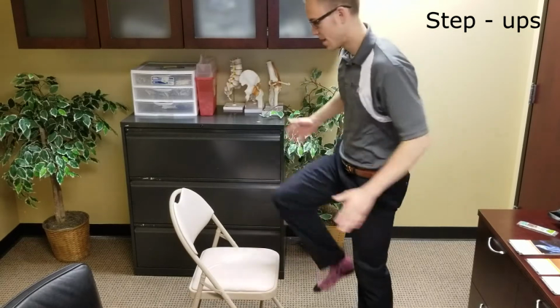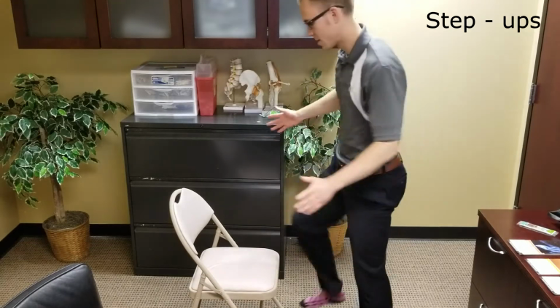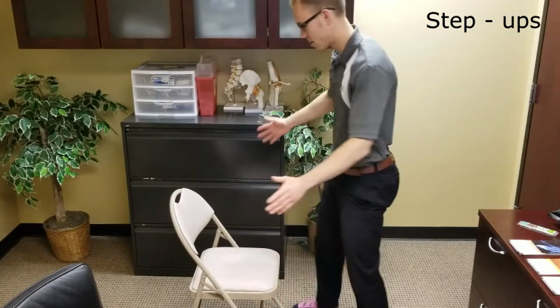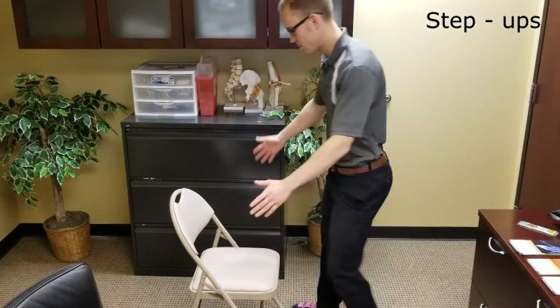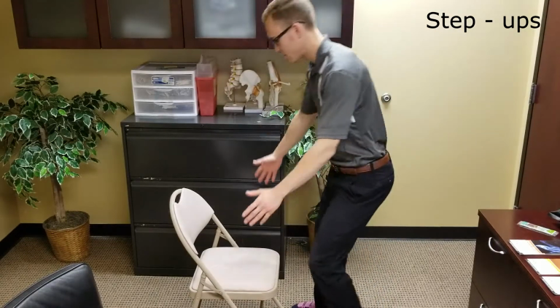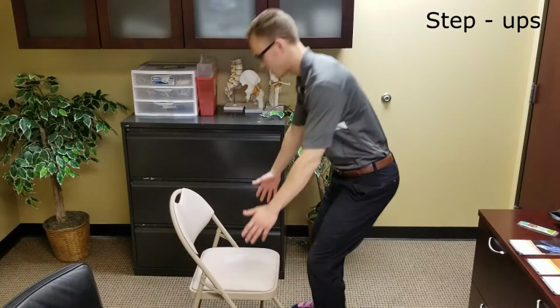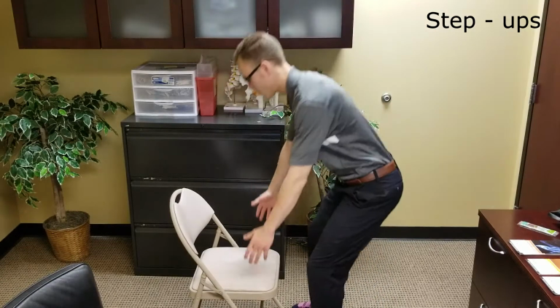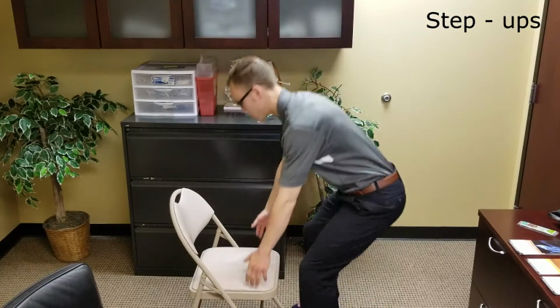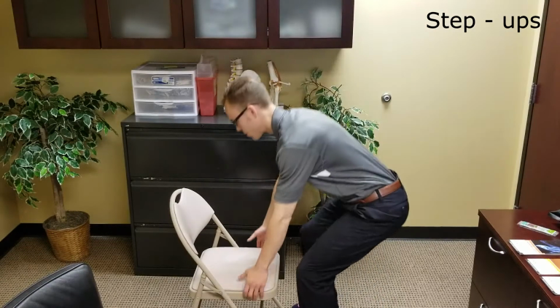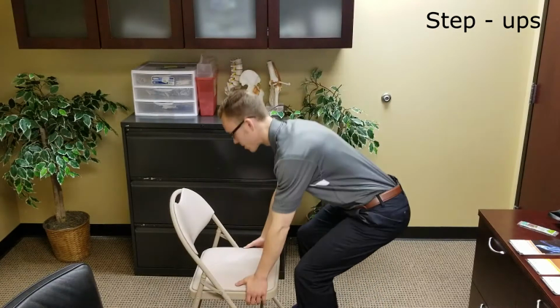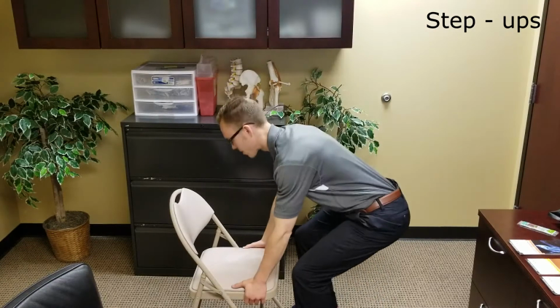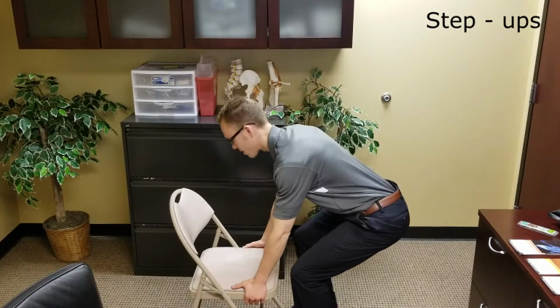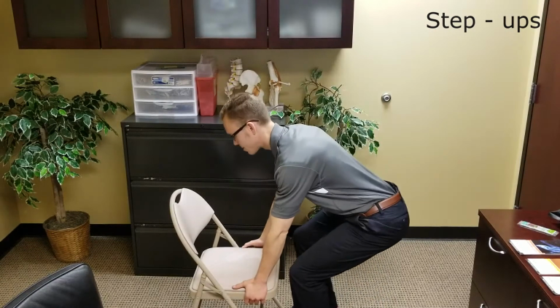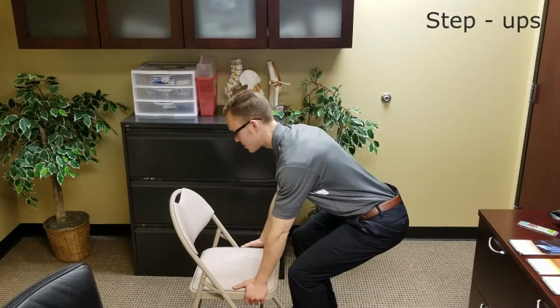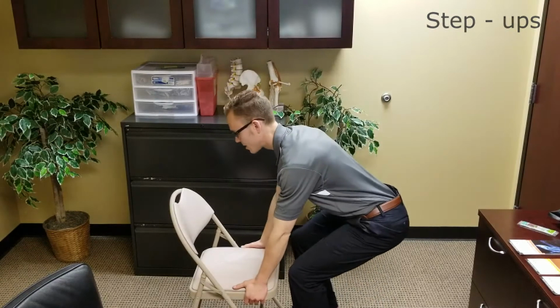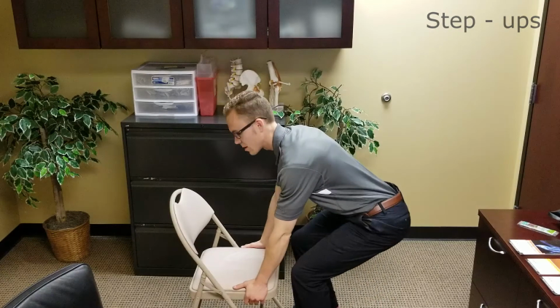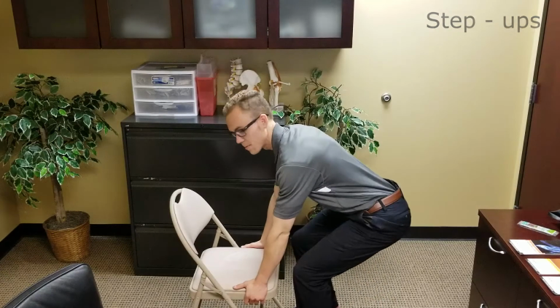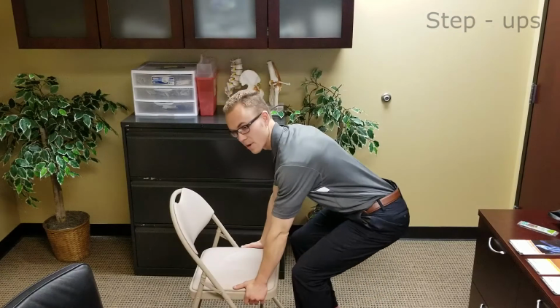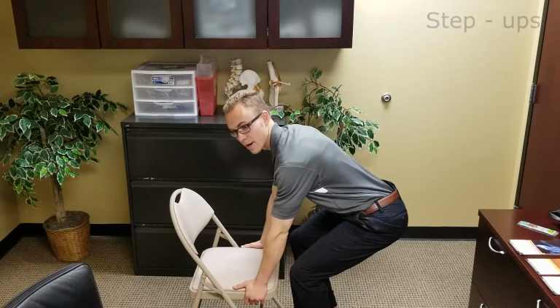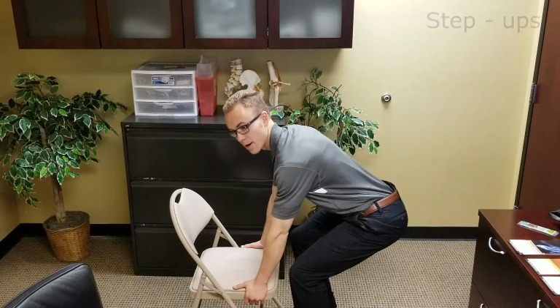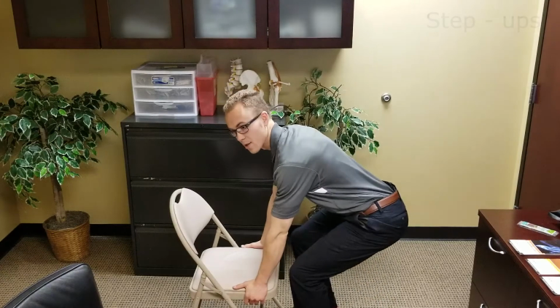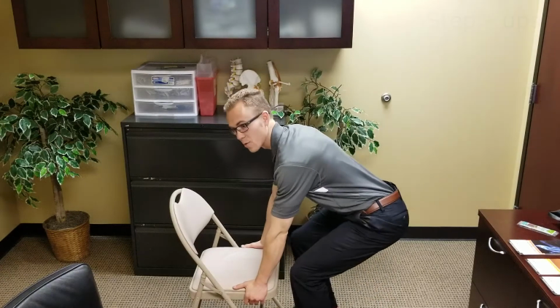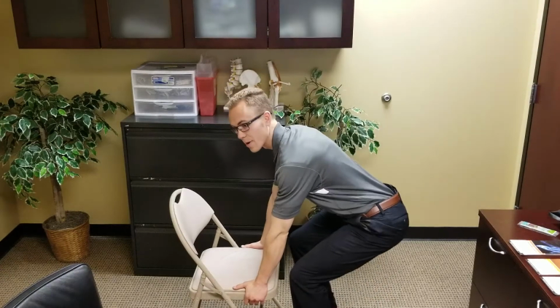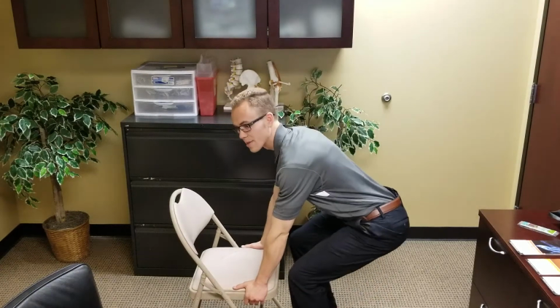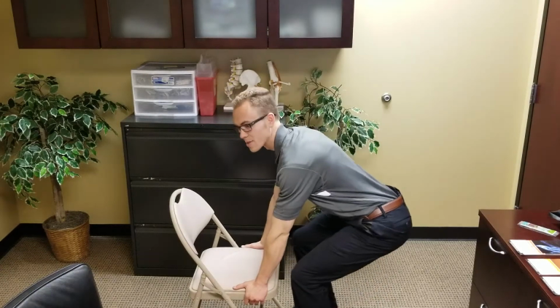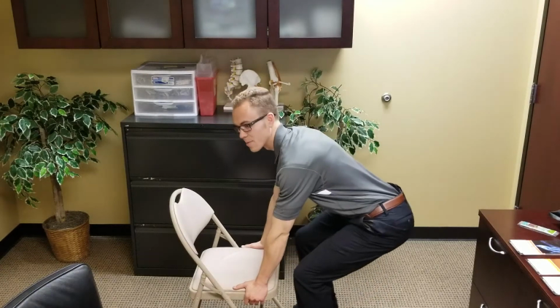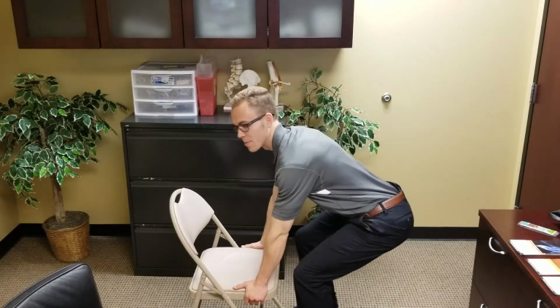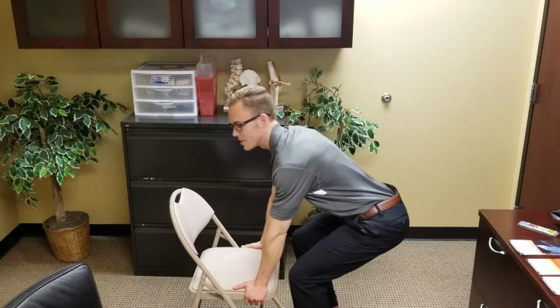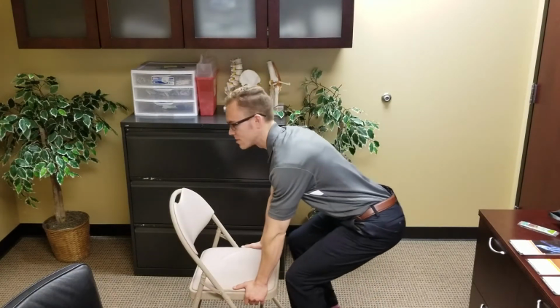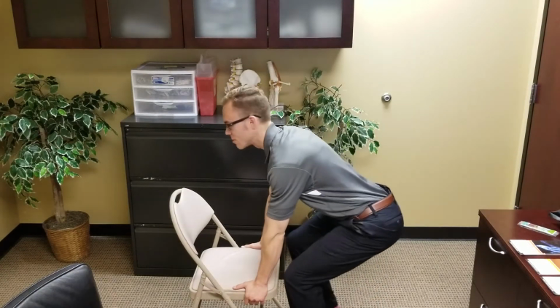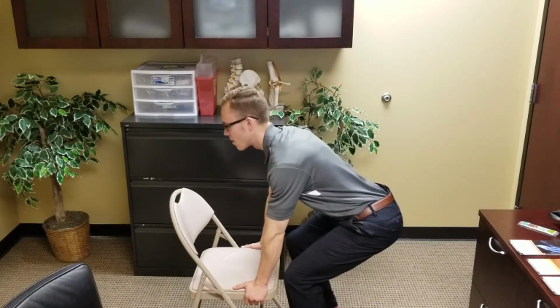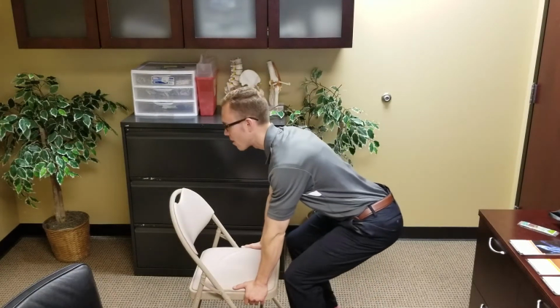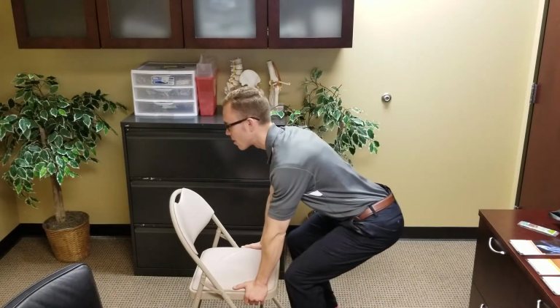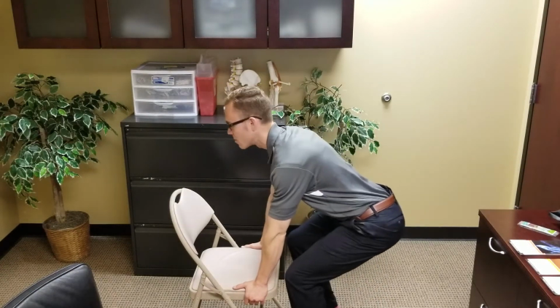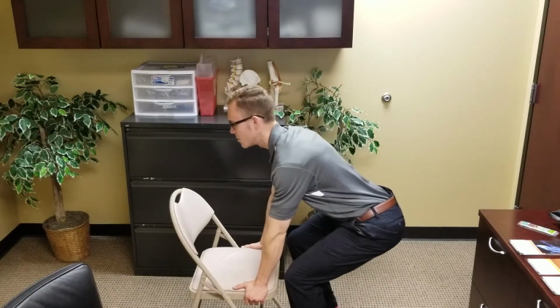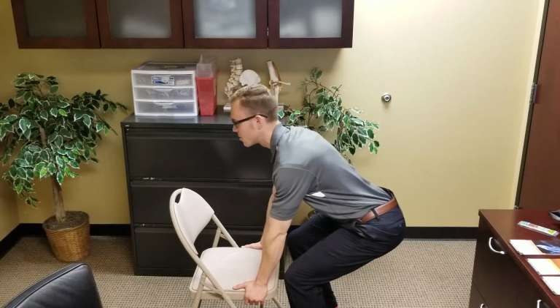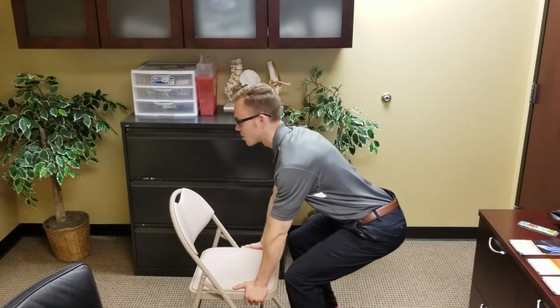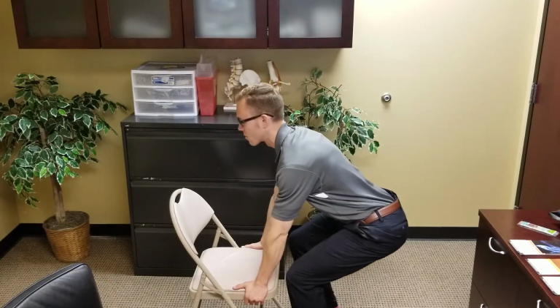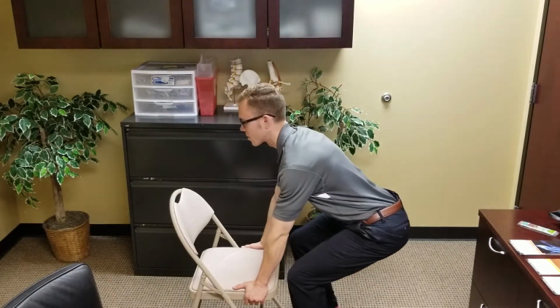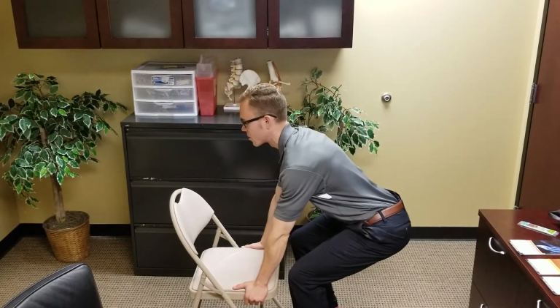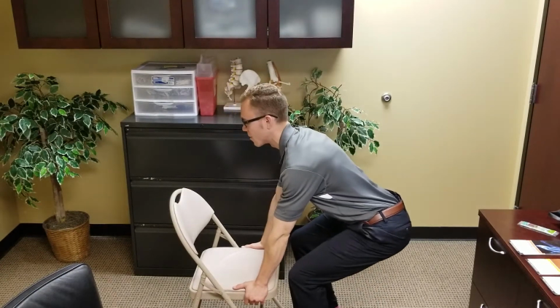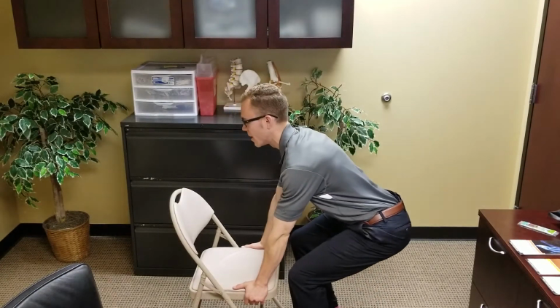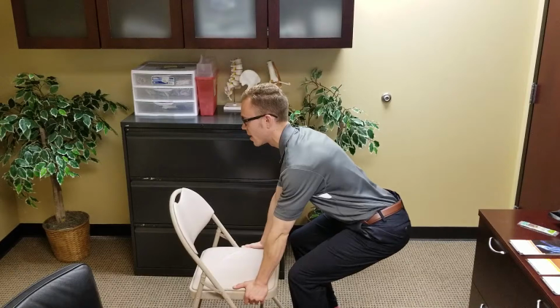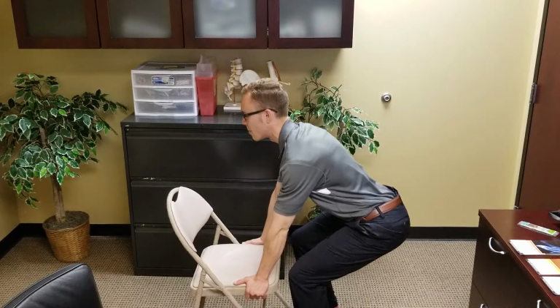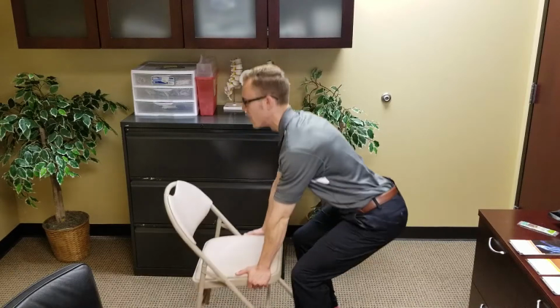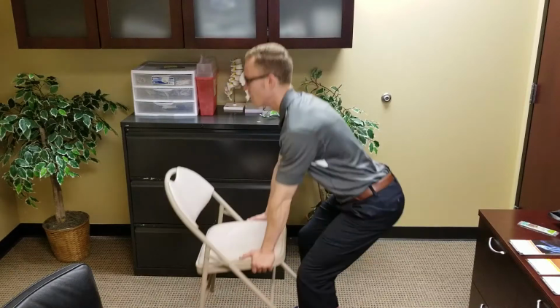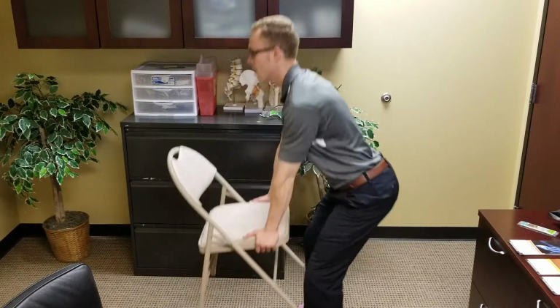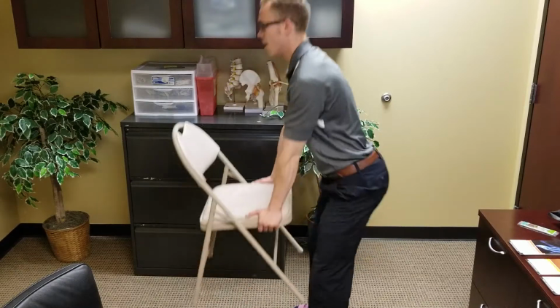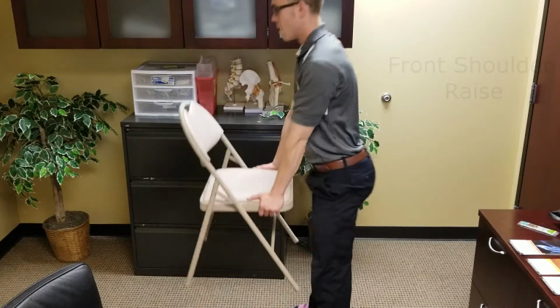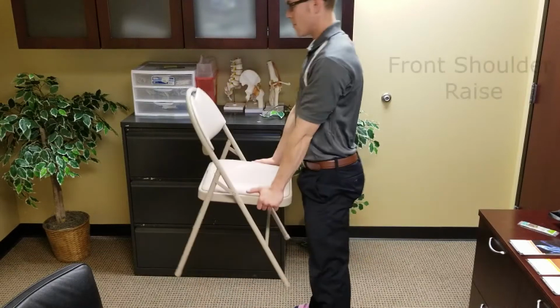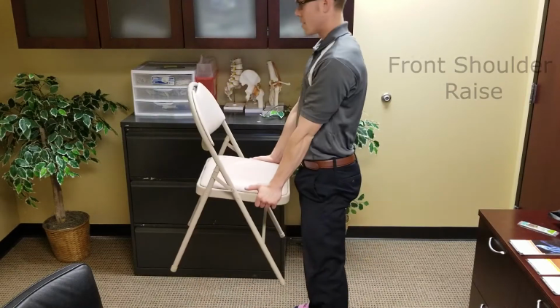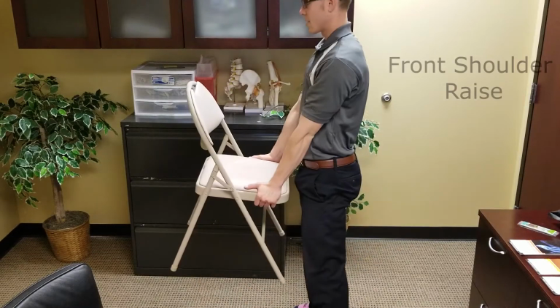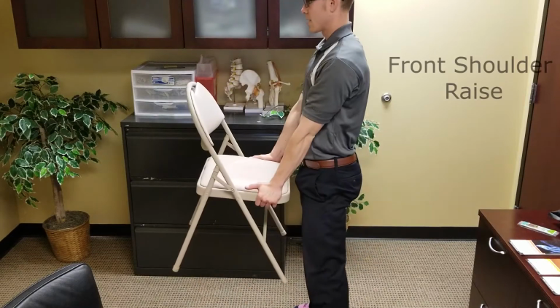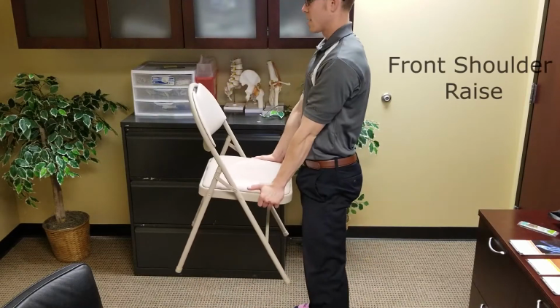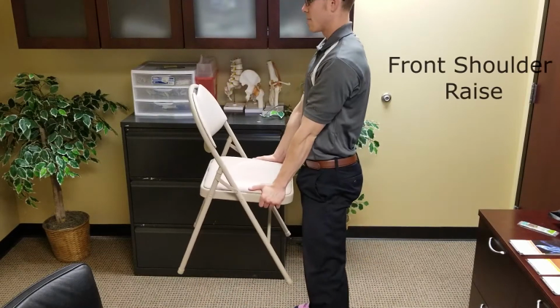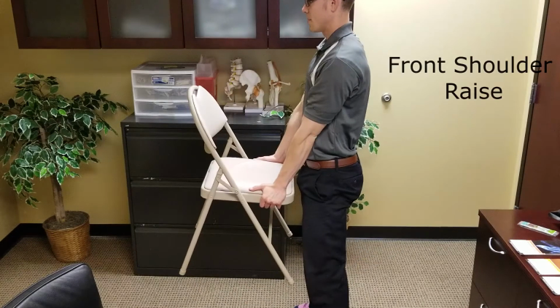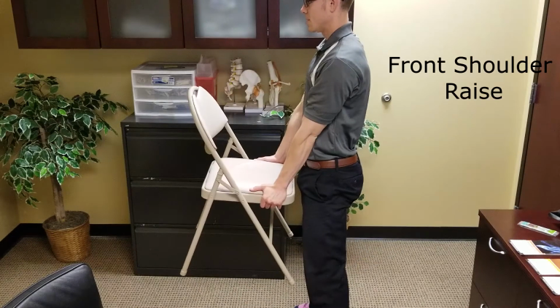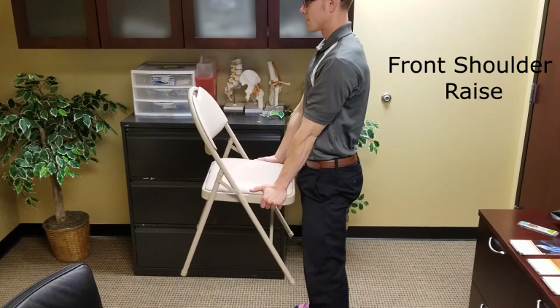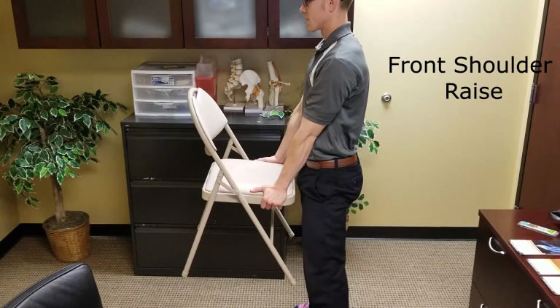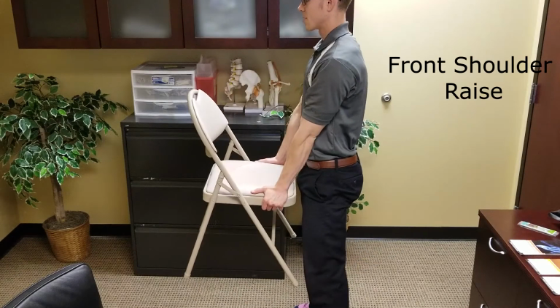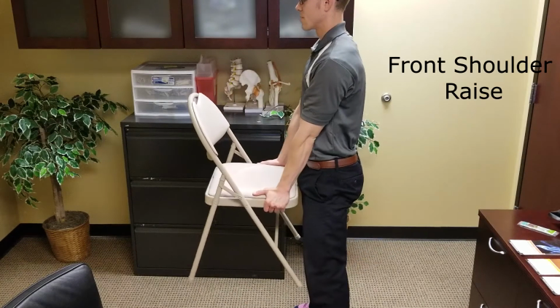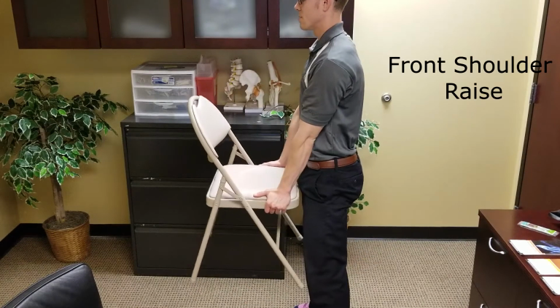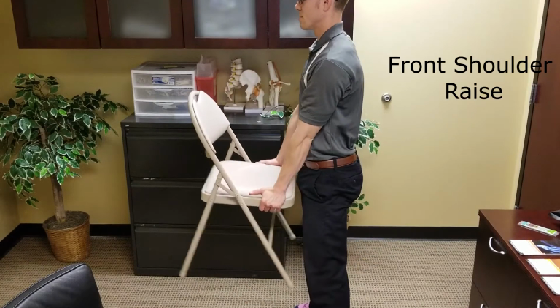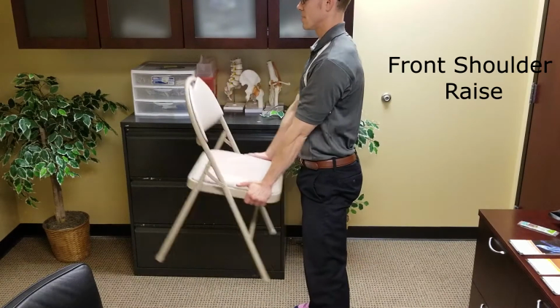Another simple one — grab the chair. Depending on the weight, this might be too hard, but you can work your way up. Pick it up using the glutes.